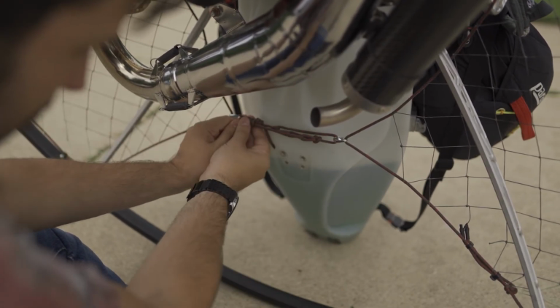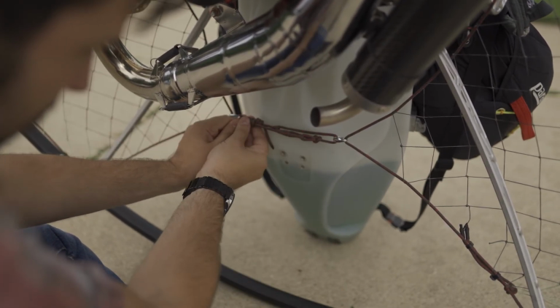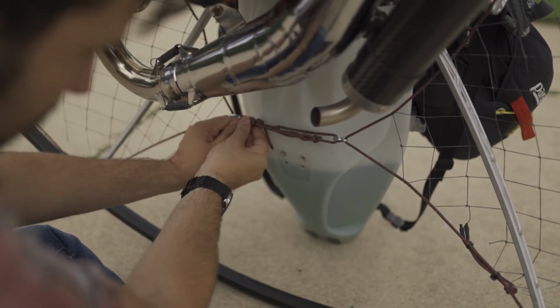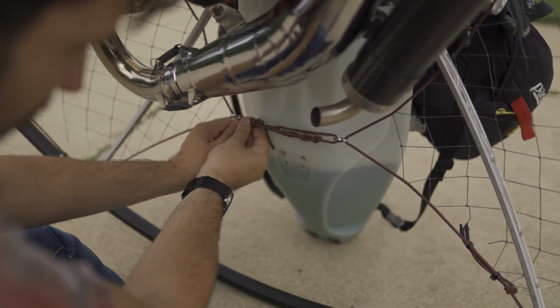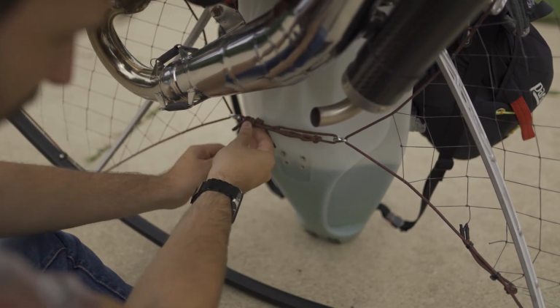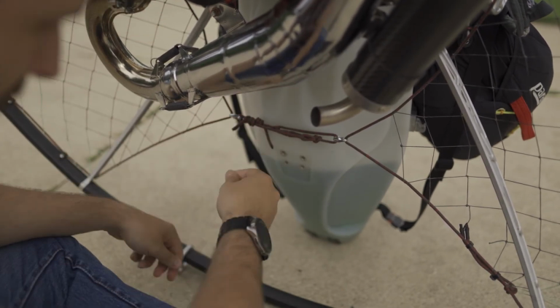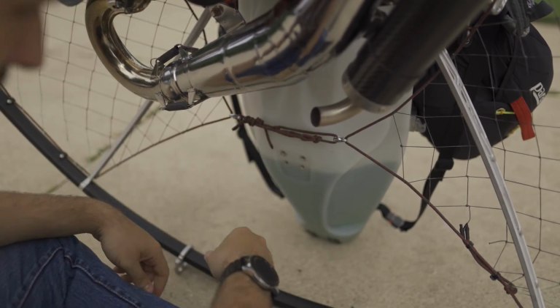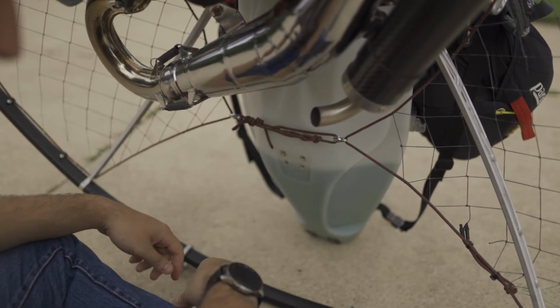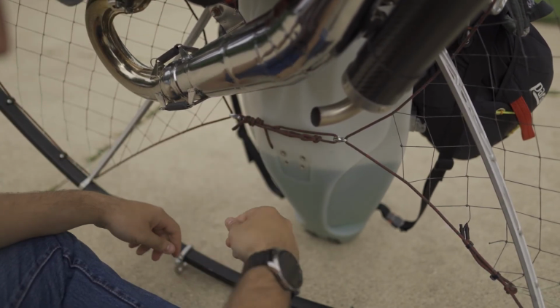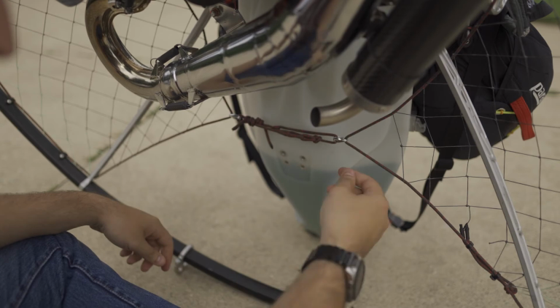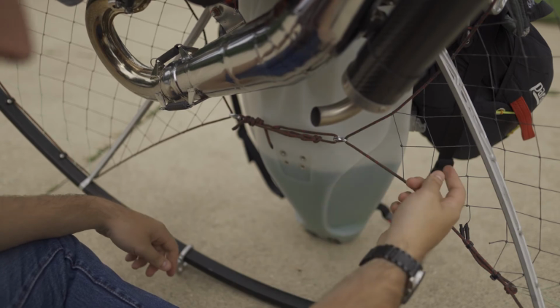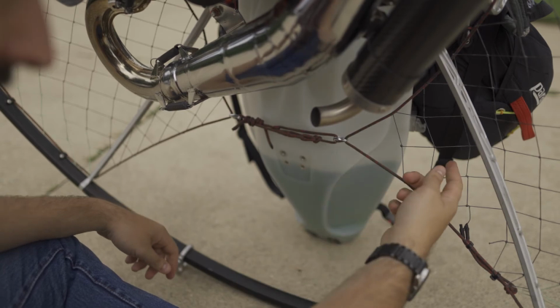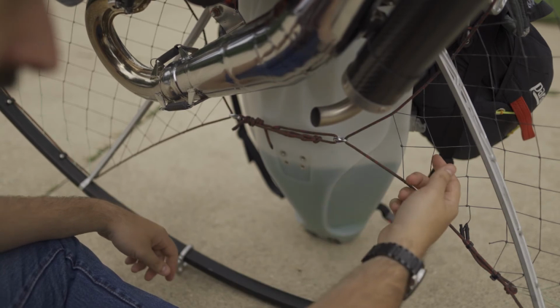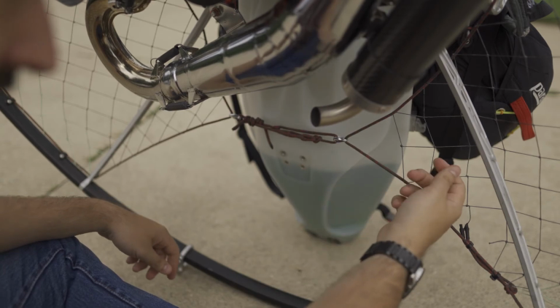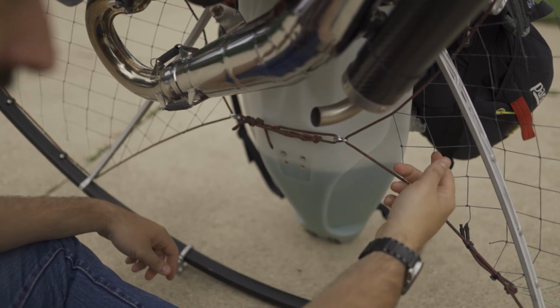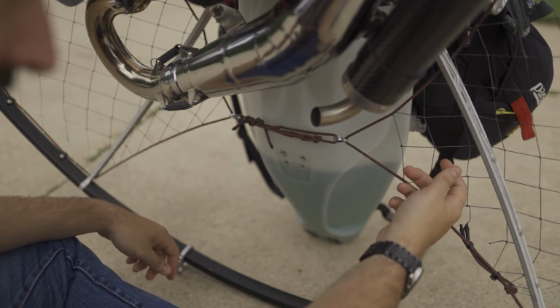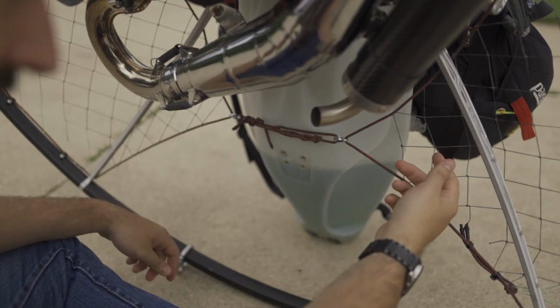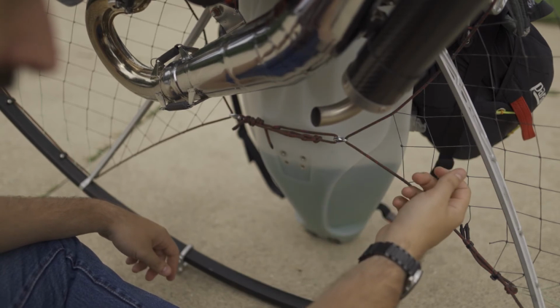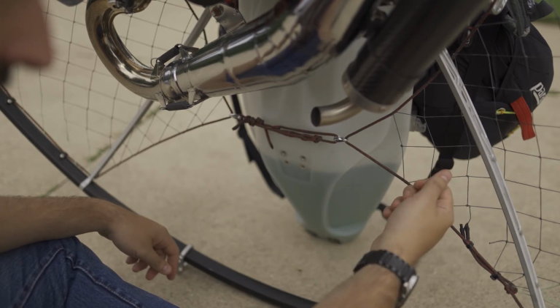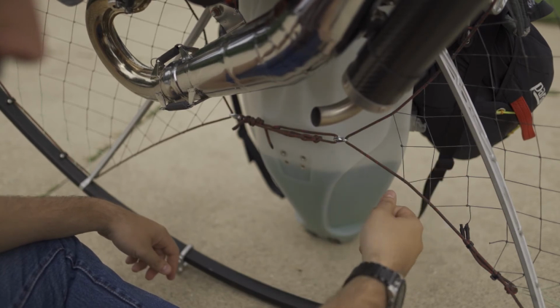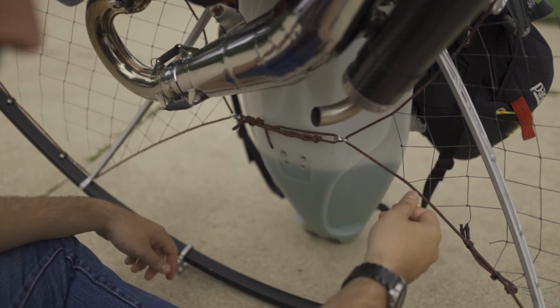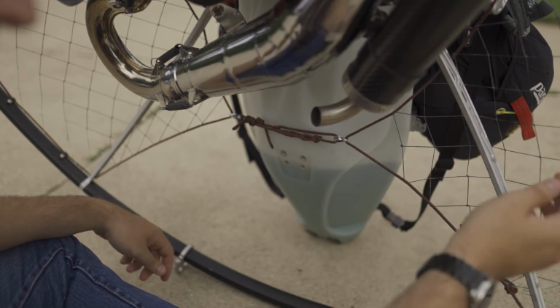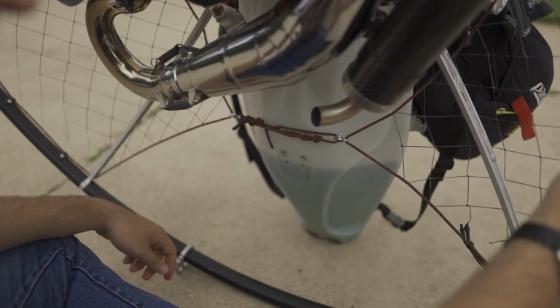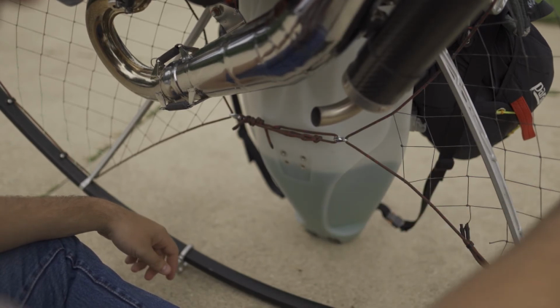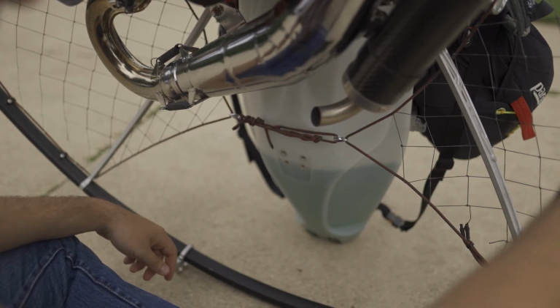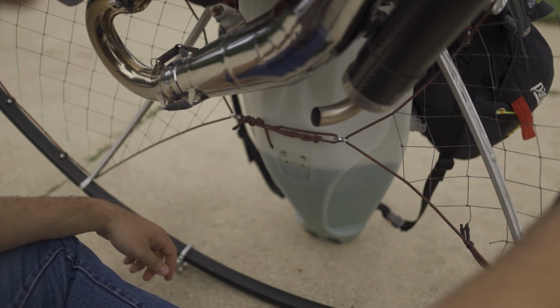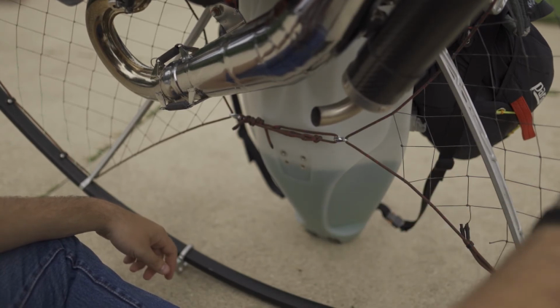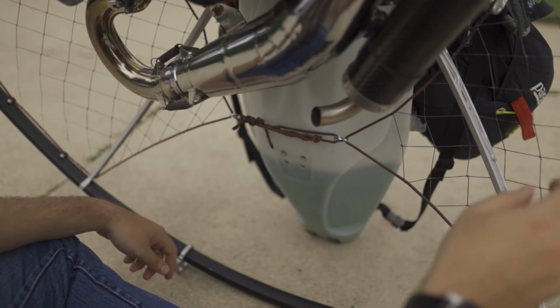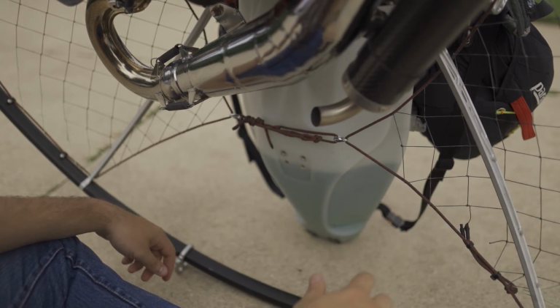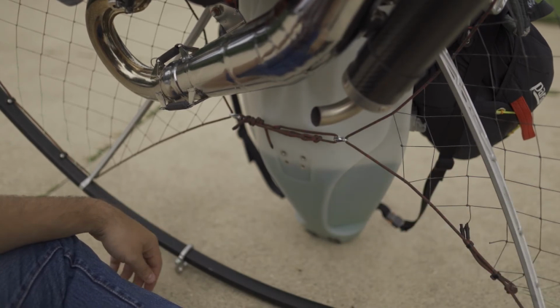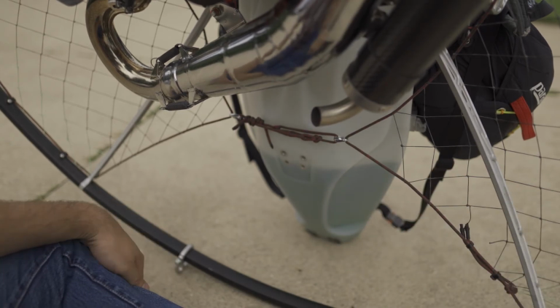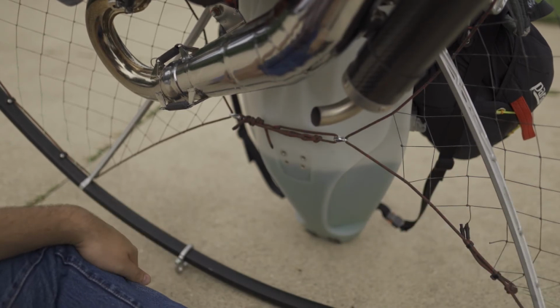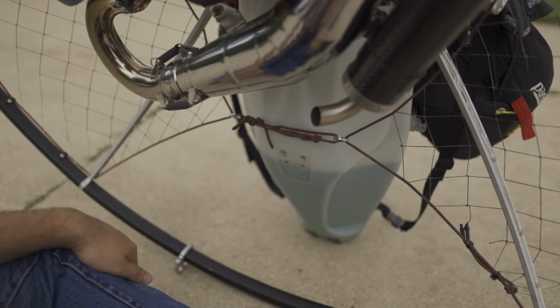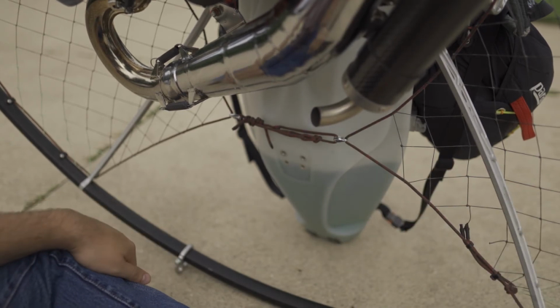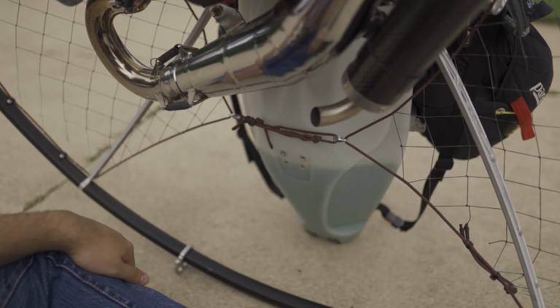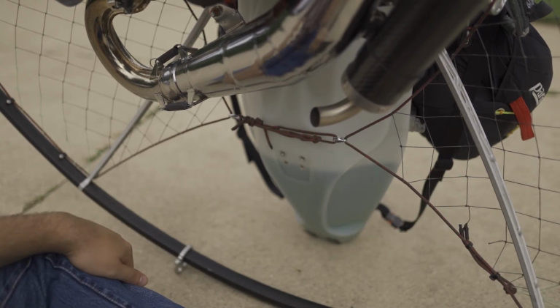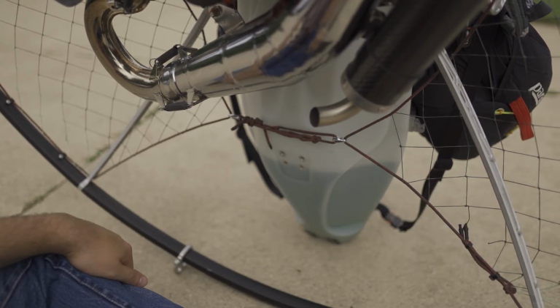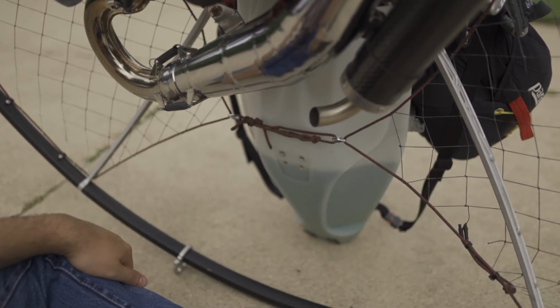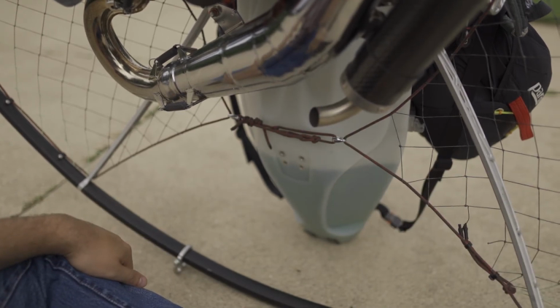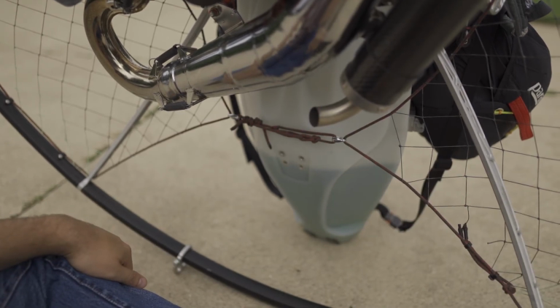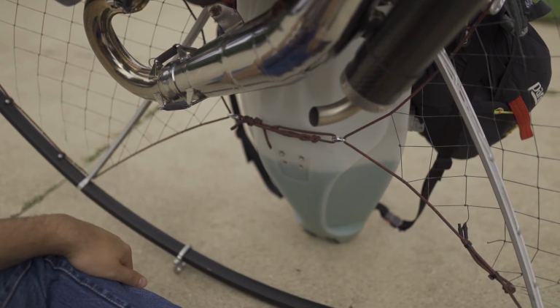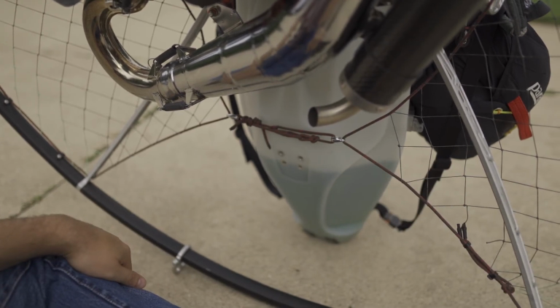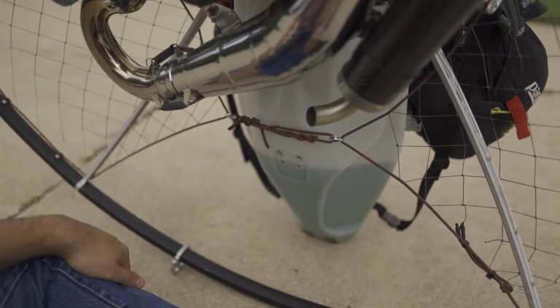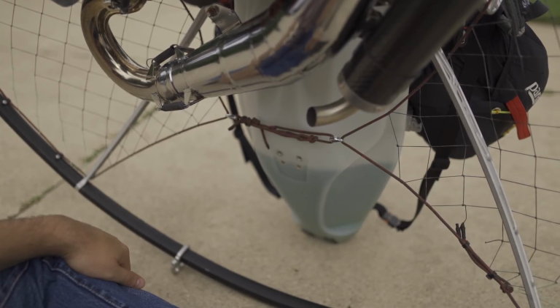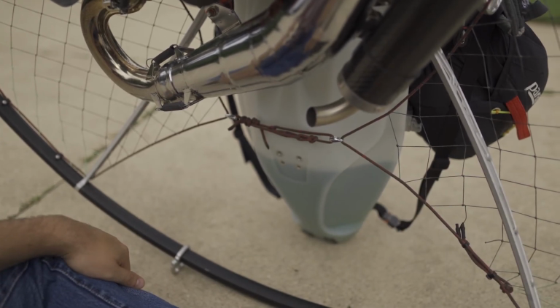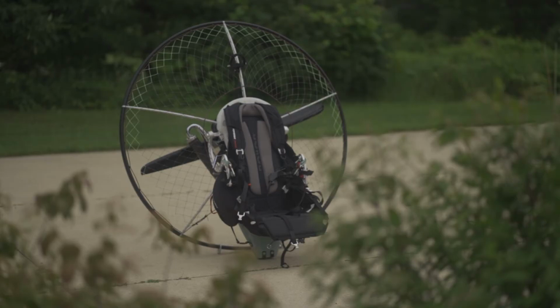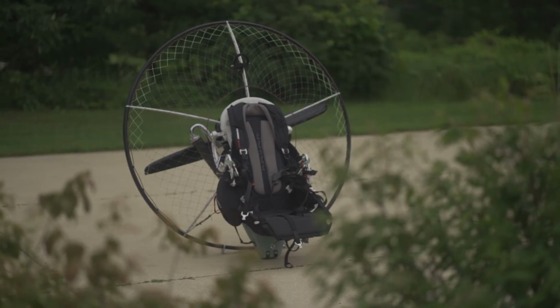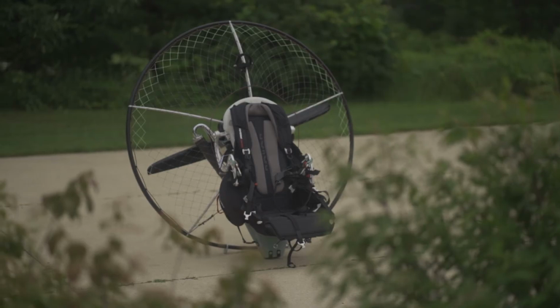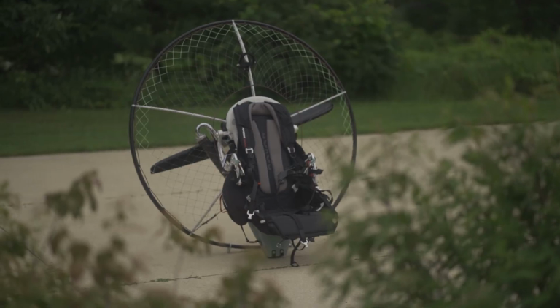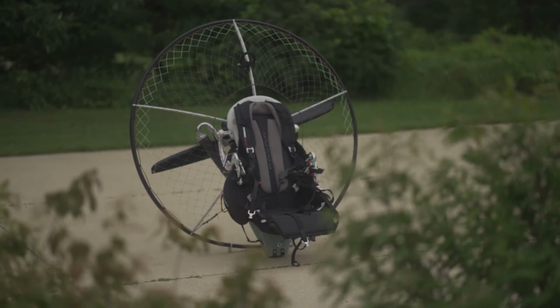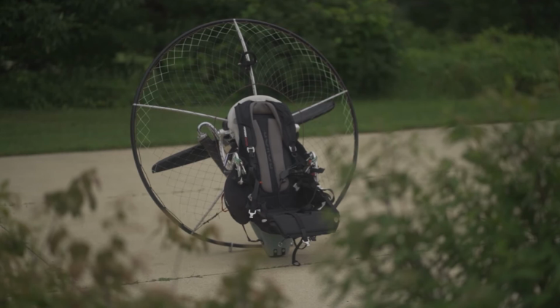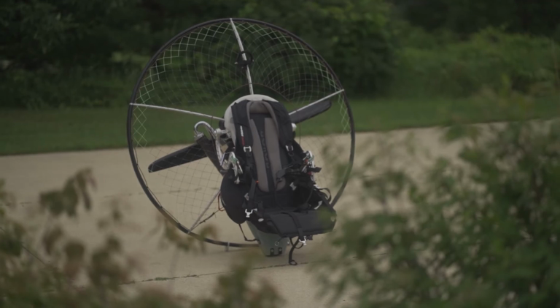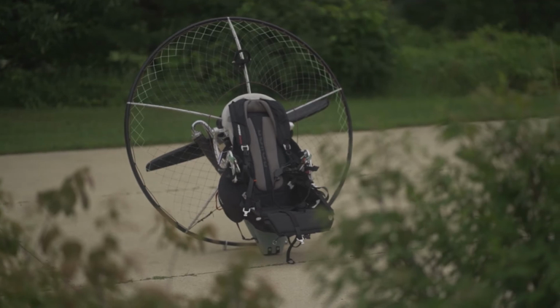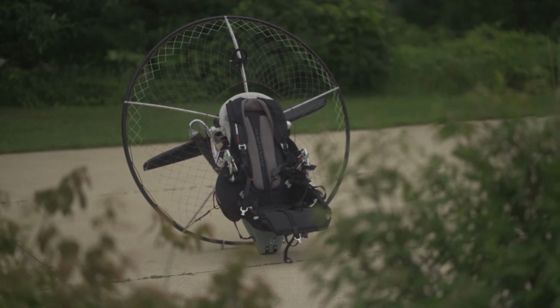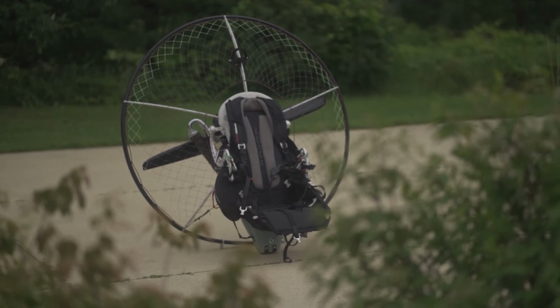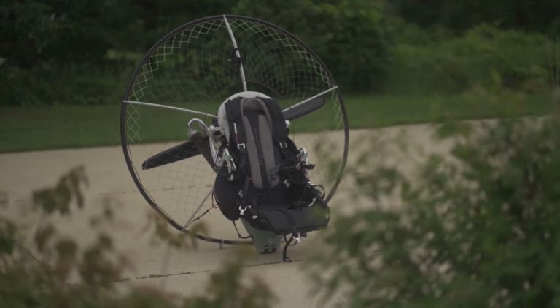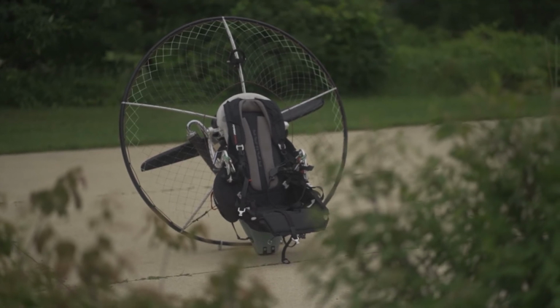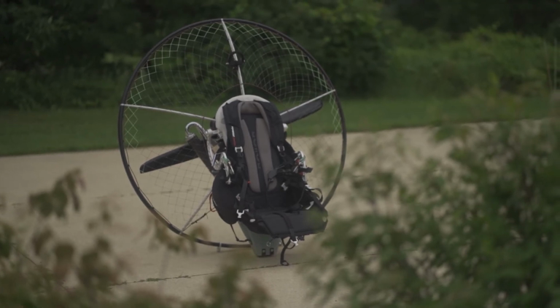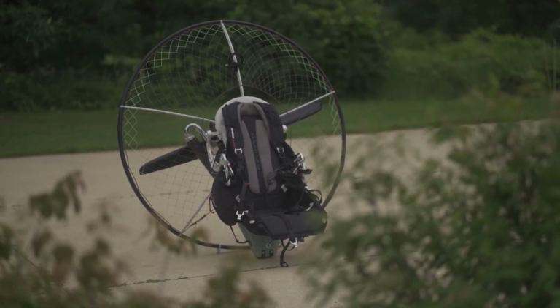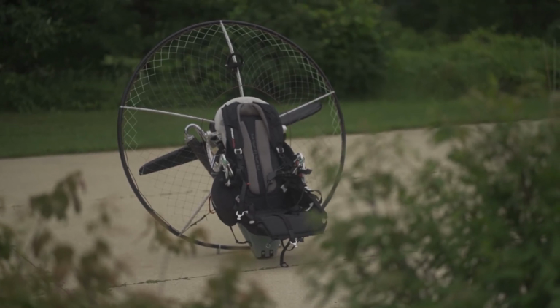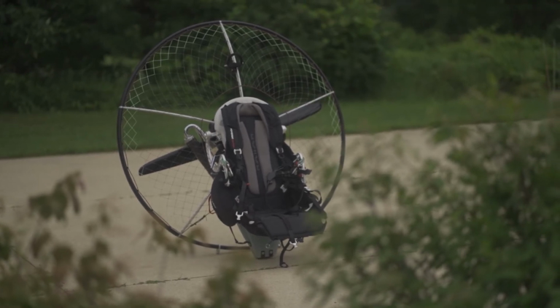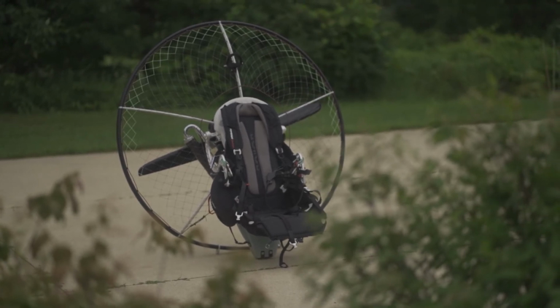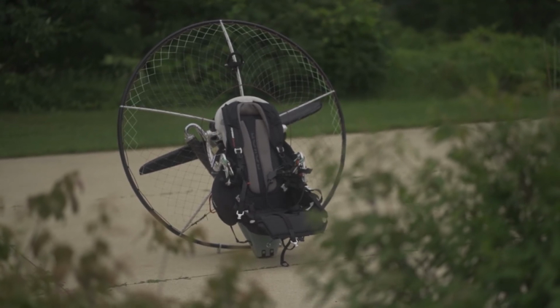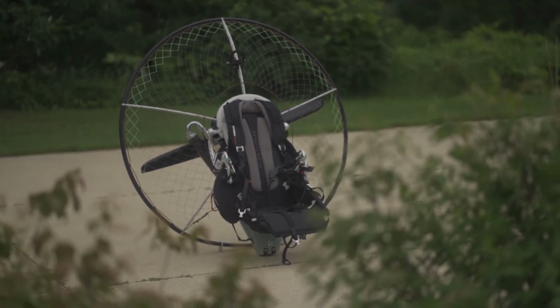And that's it. After quite a bit of work, I've got my paramotor just the way I want it — and that's the end of the video. Thank you for watching, and we'll see you next time.